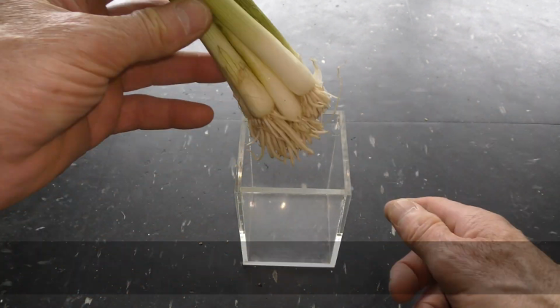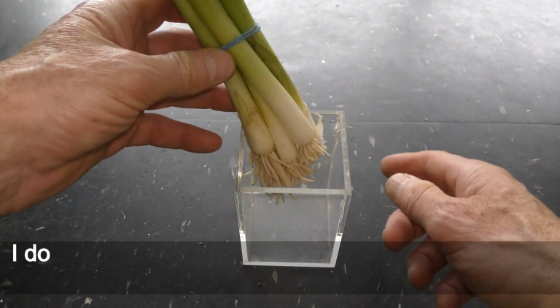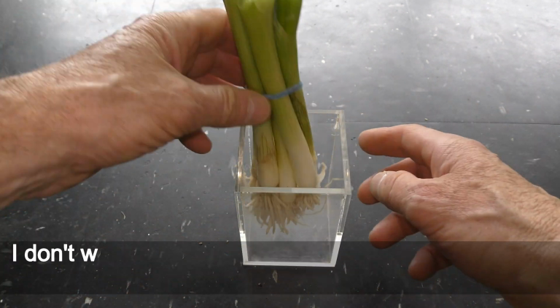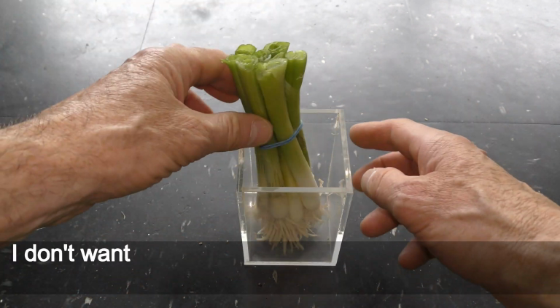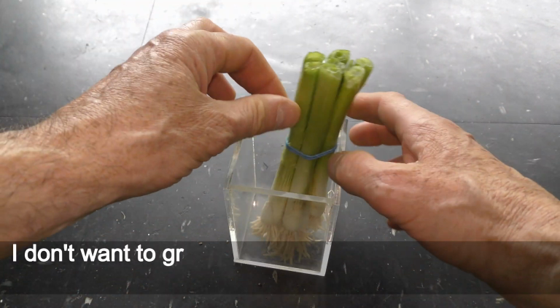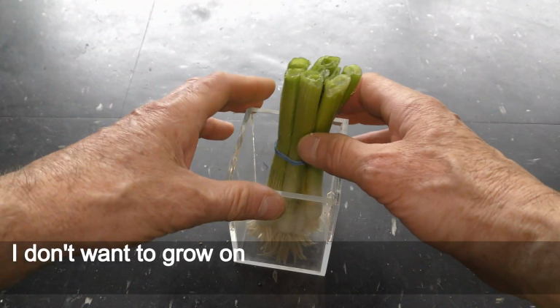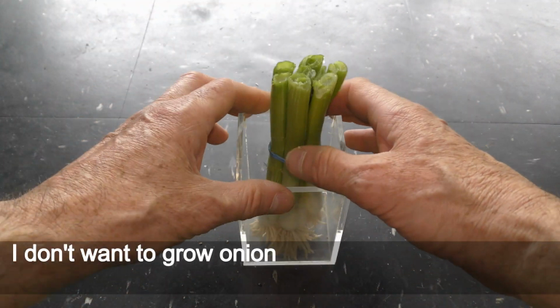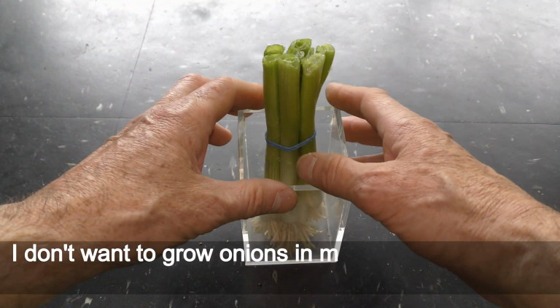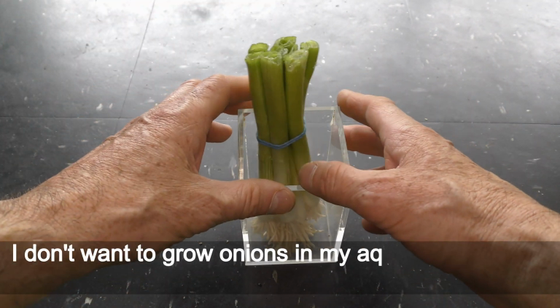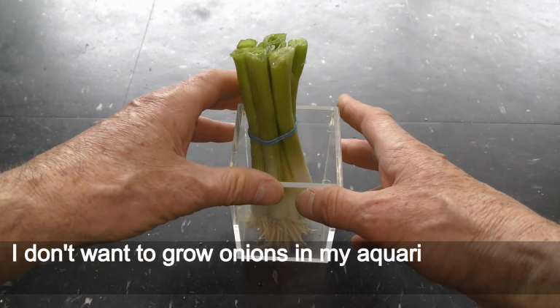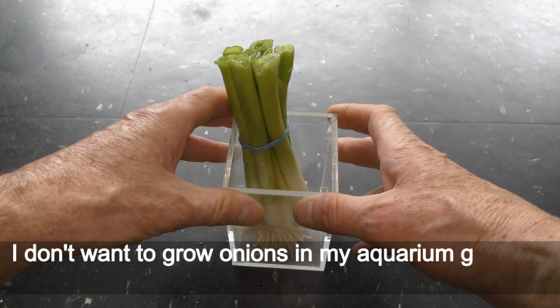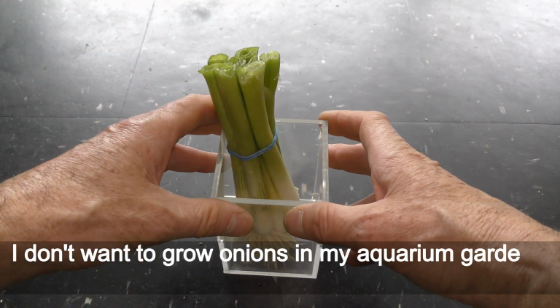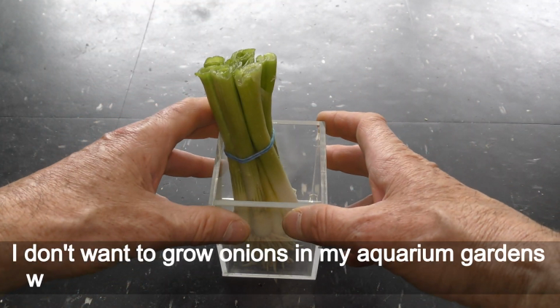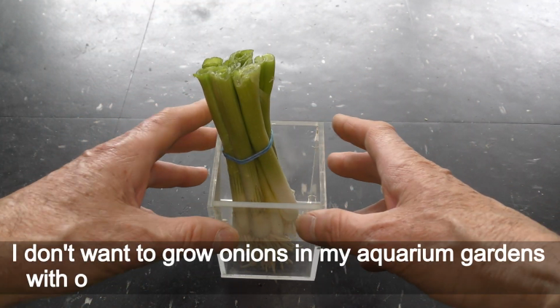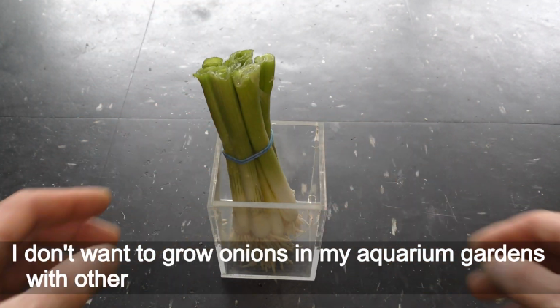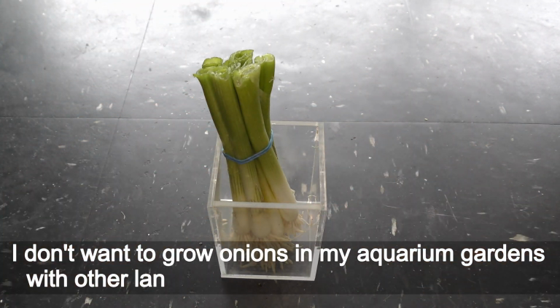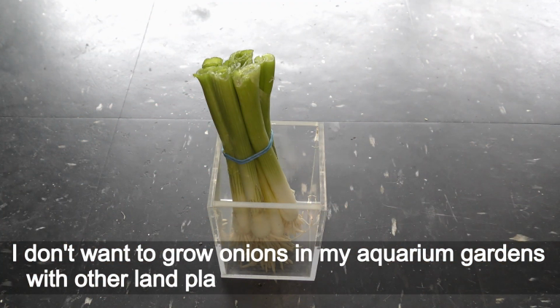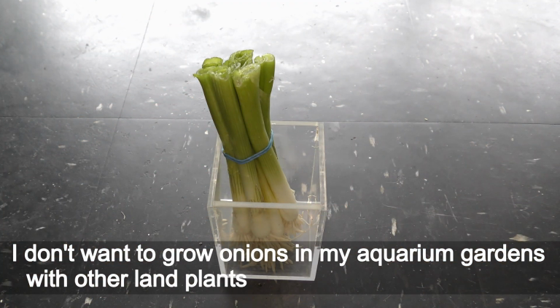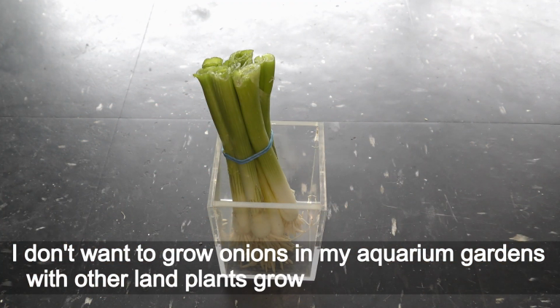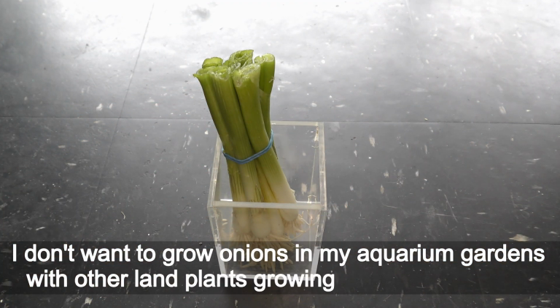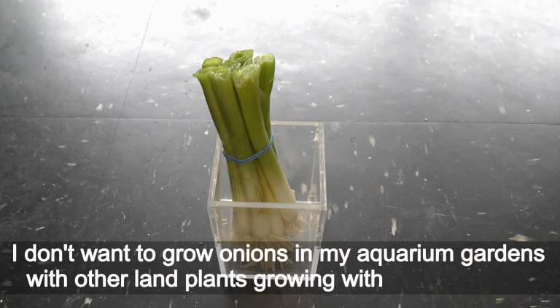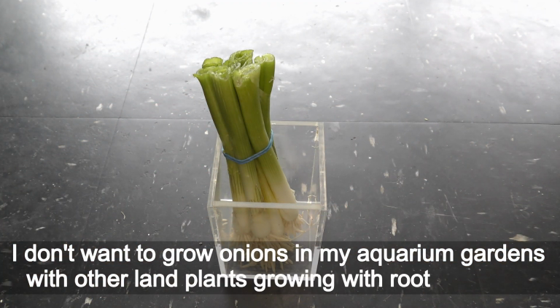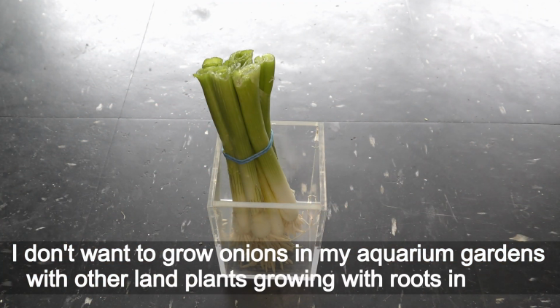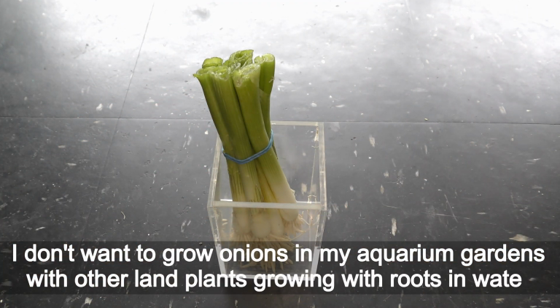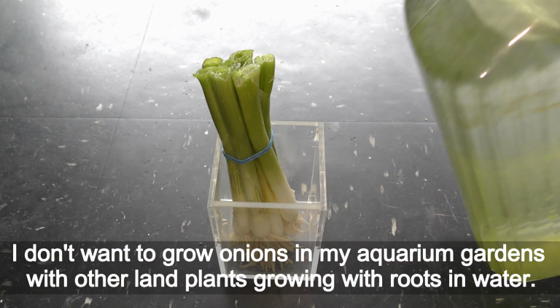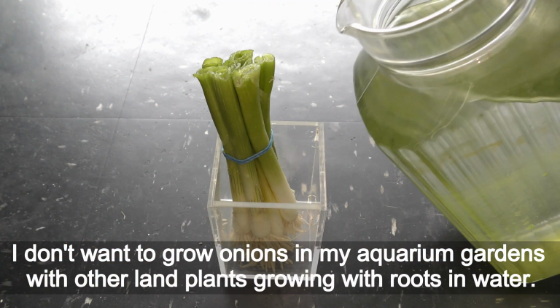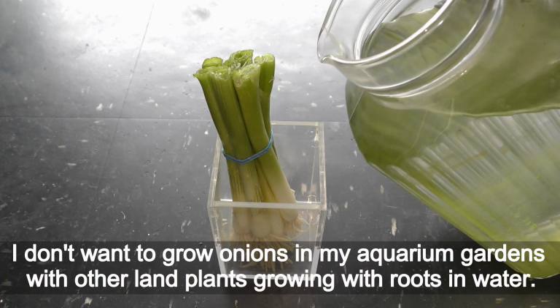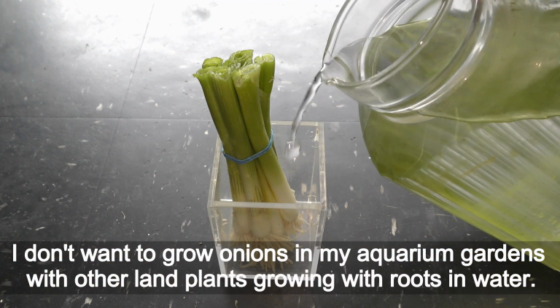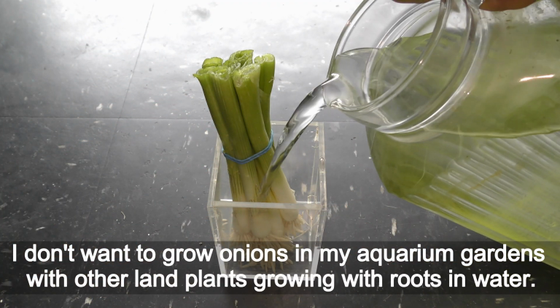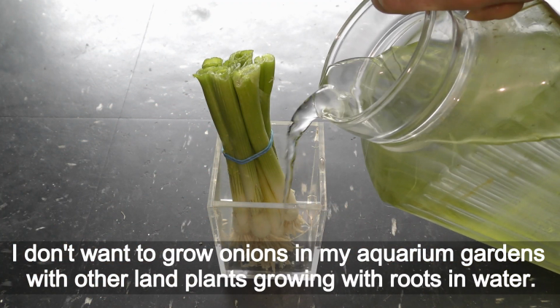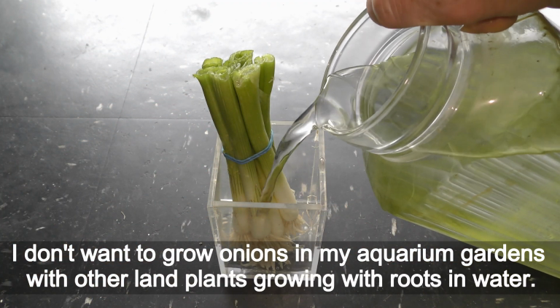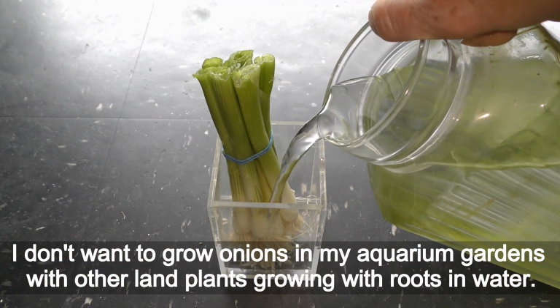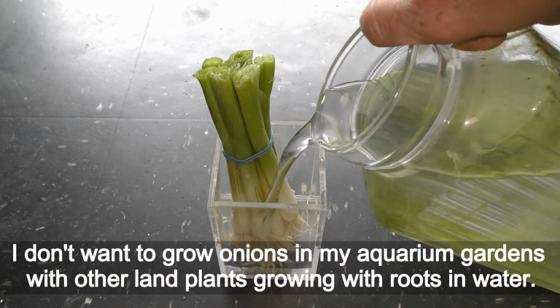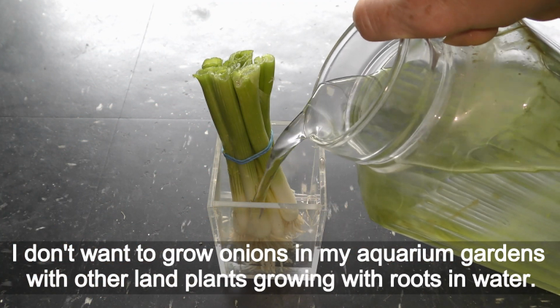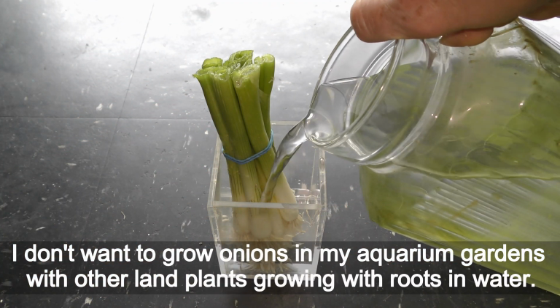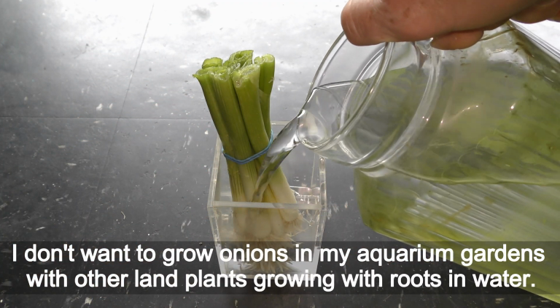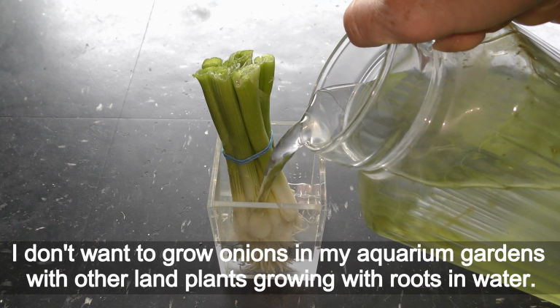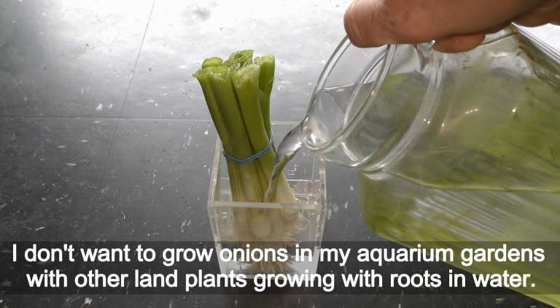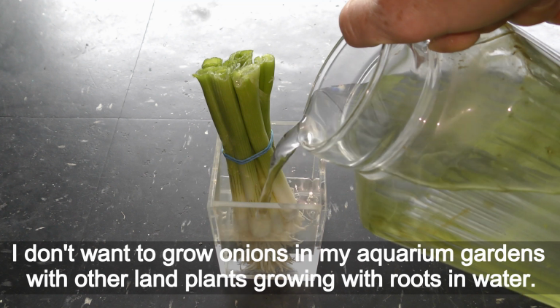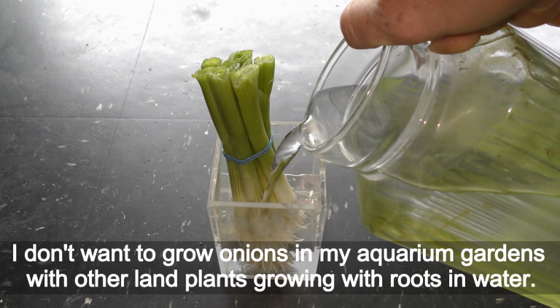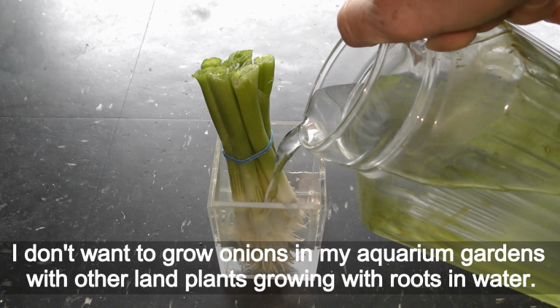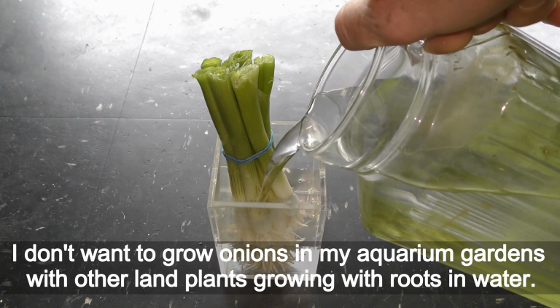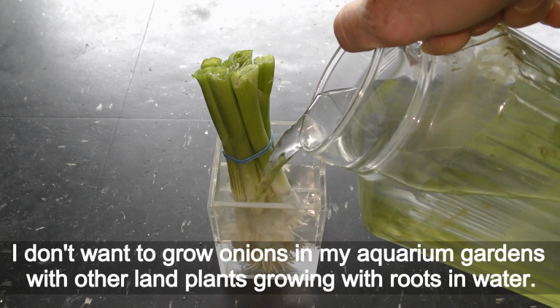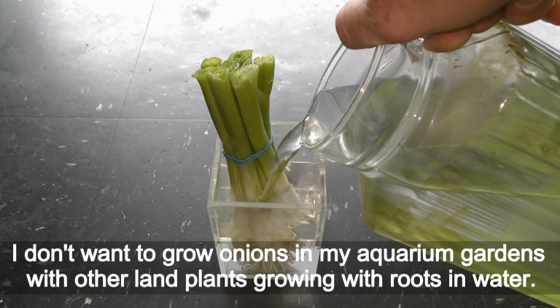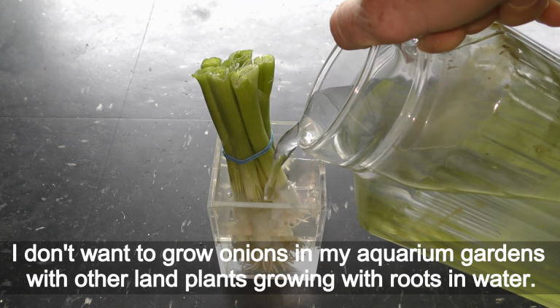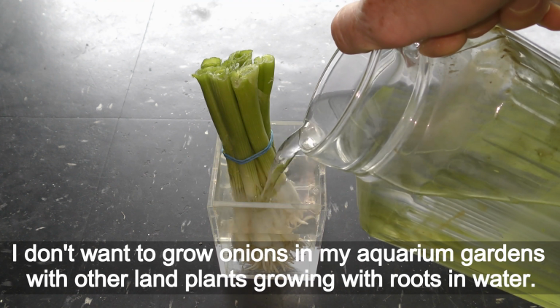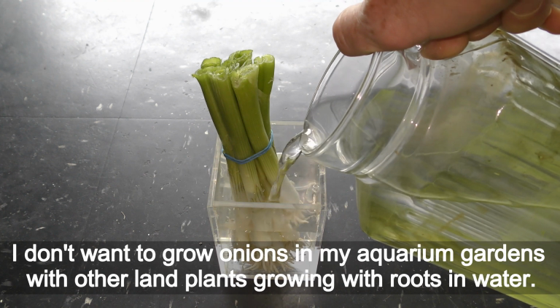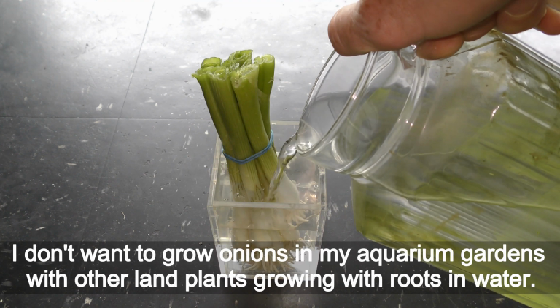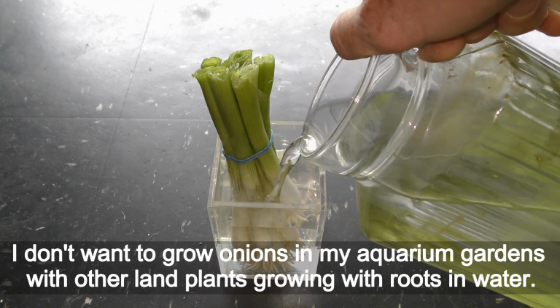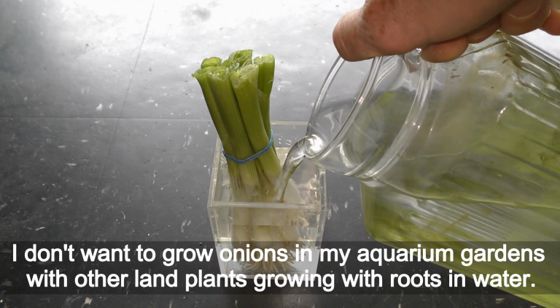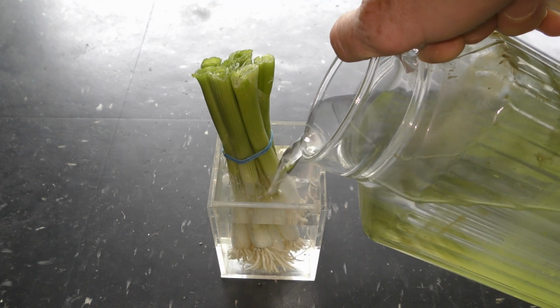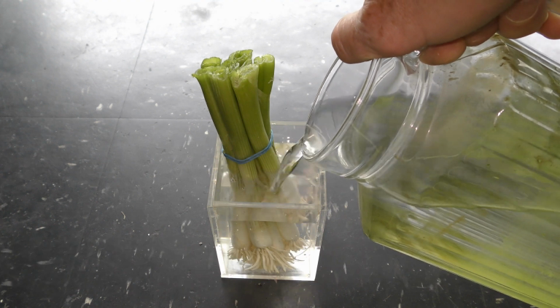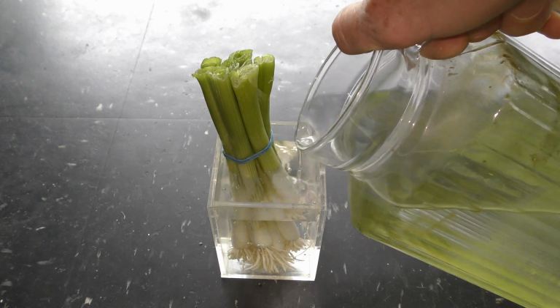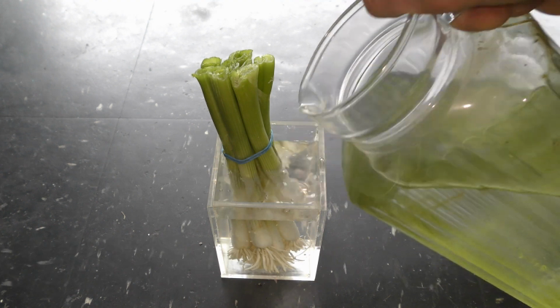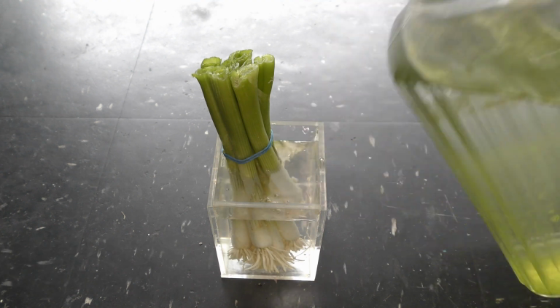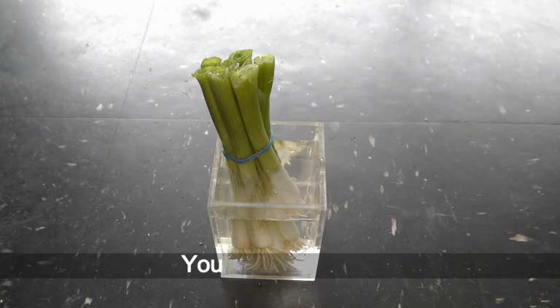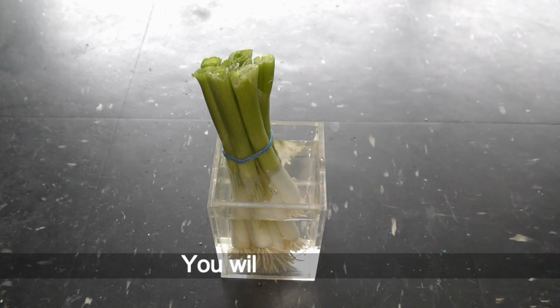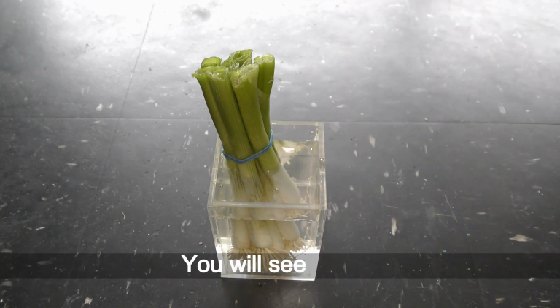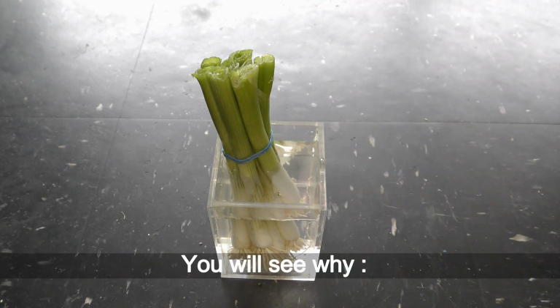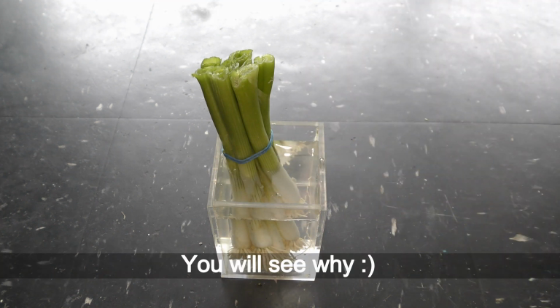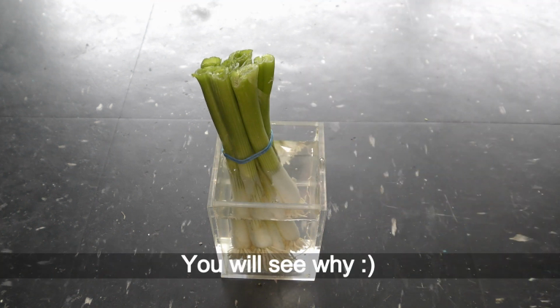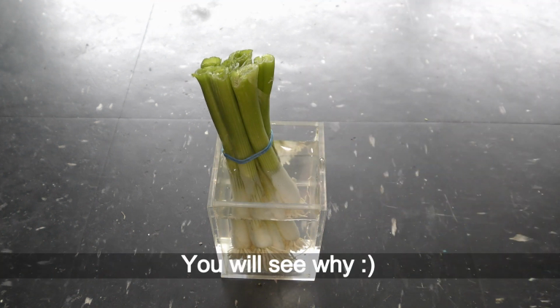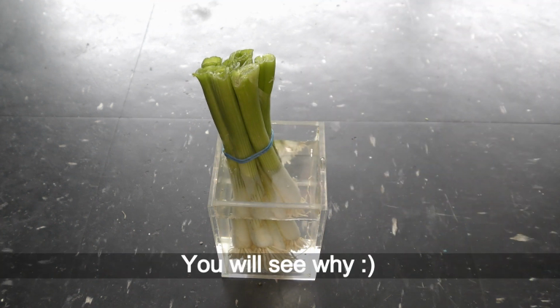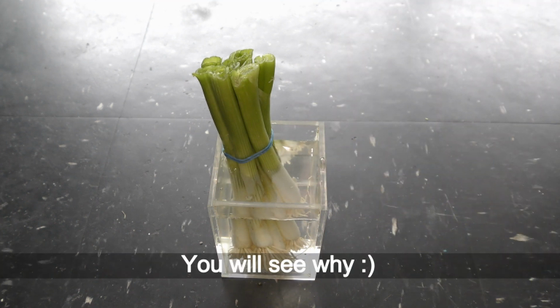I don't want to grow onions in my aquarium gardens with other land plants grown with roots in water. You will see why.